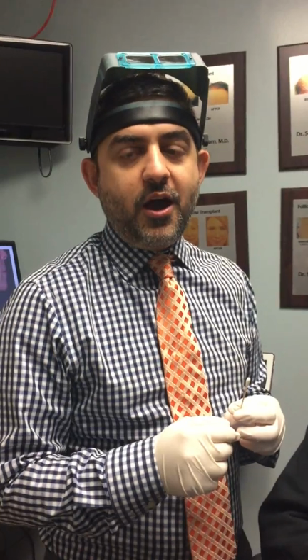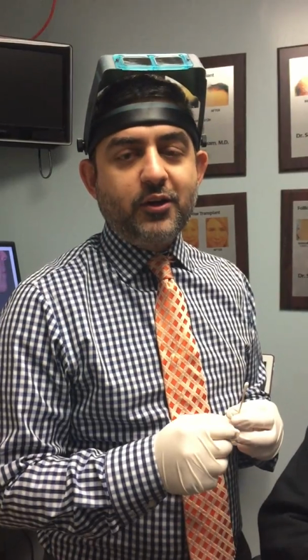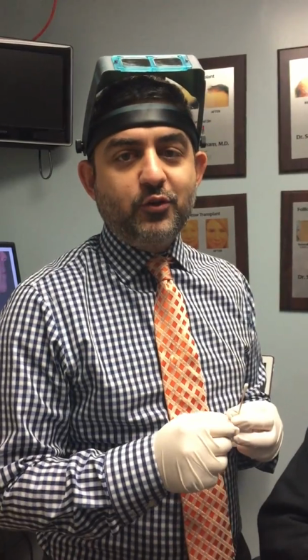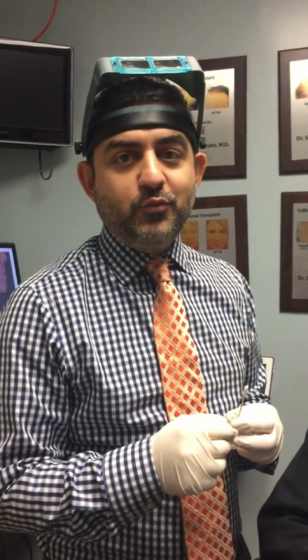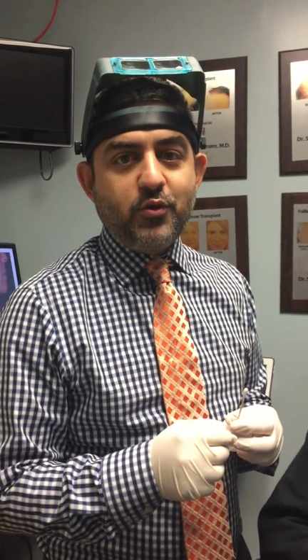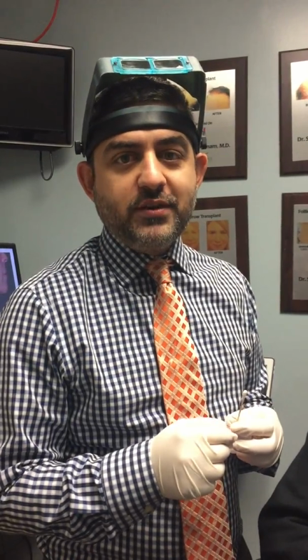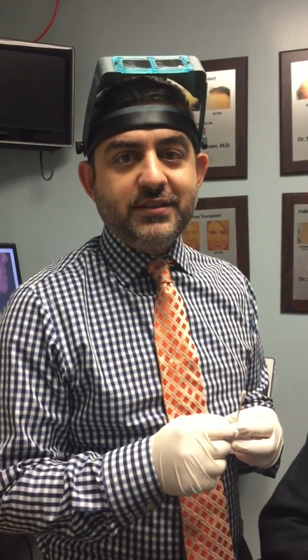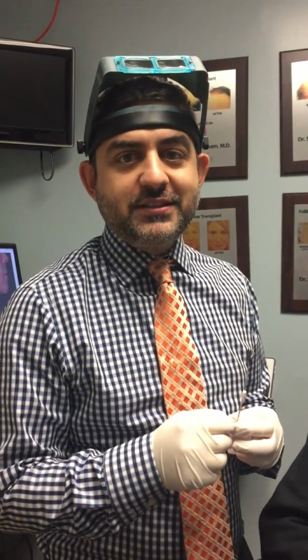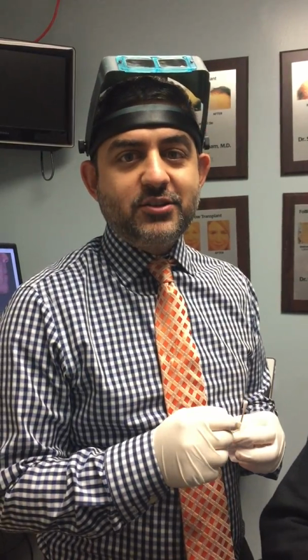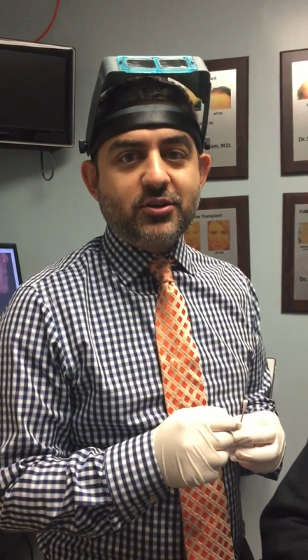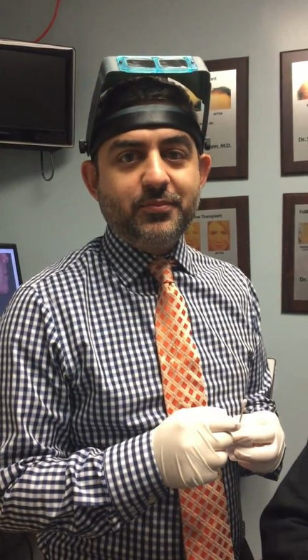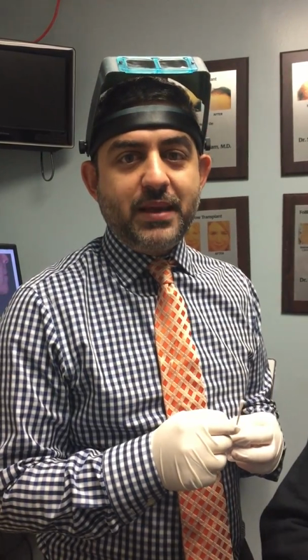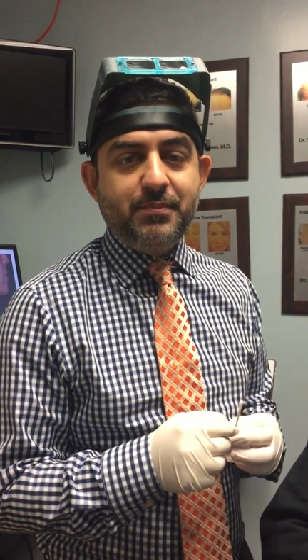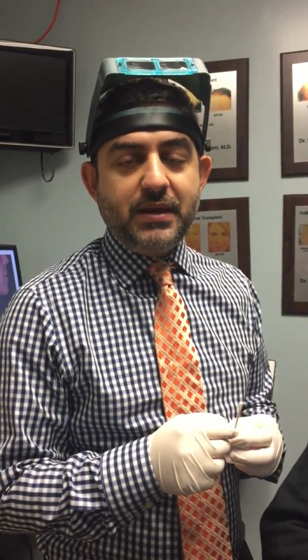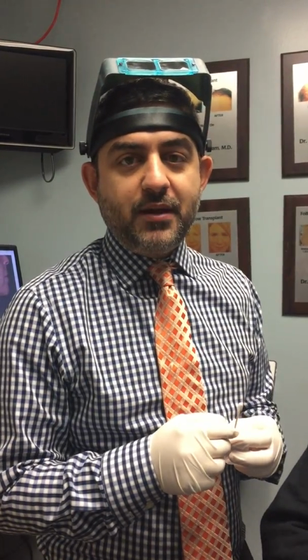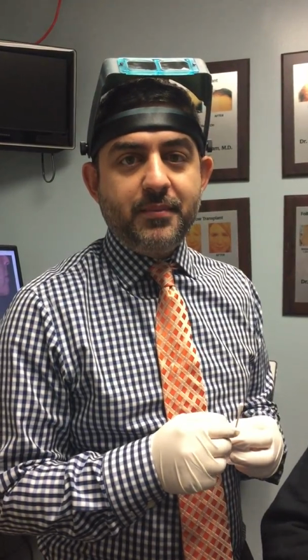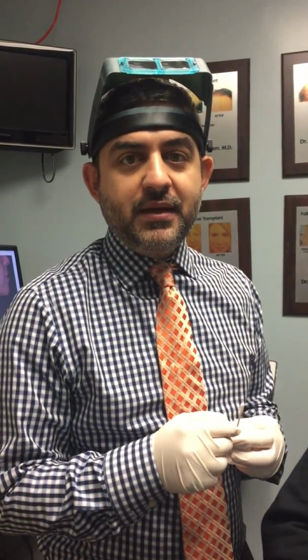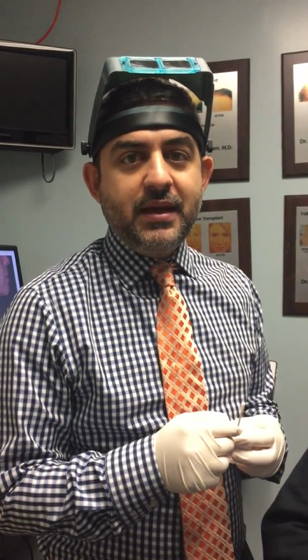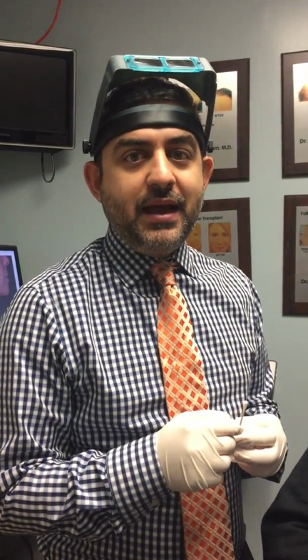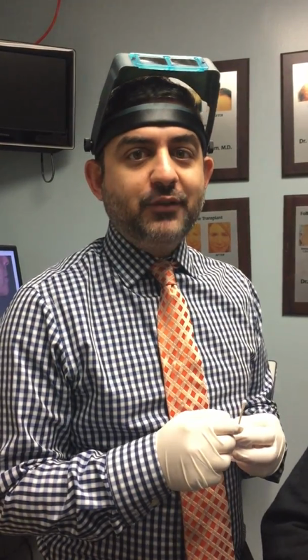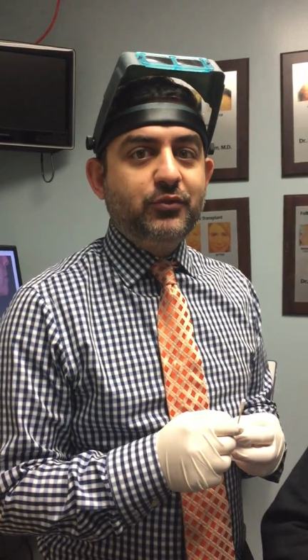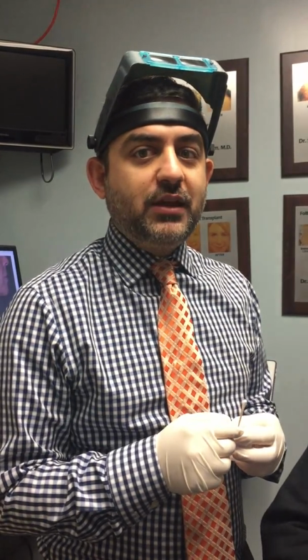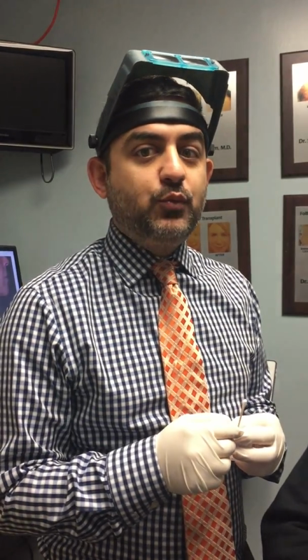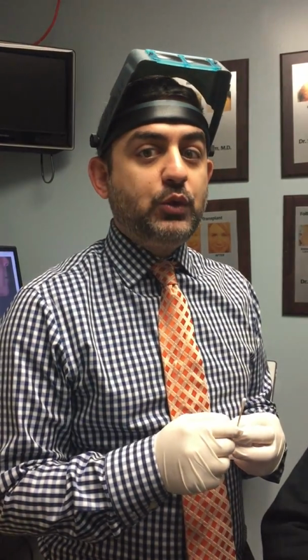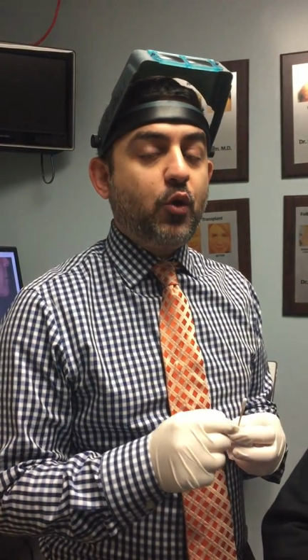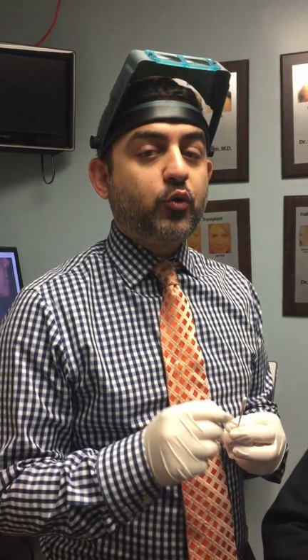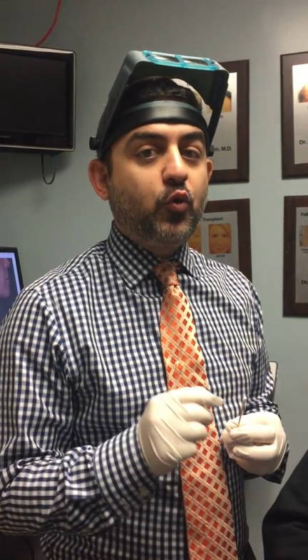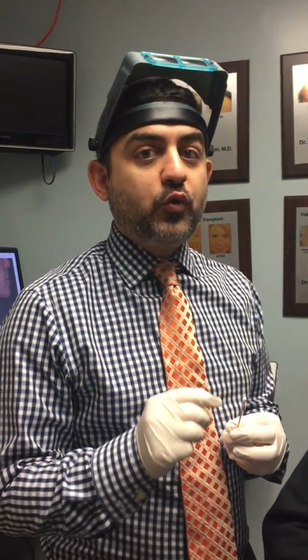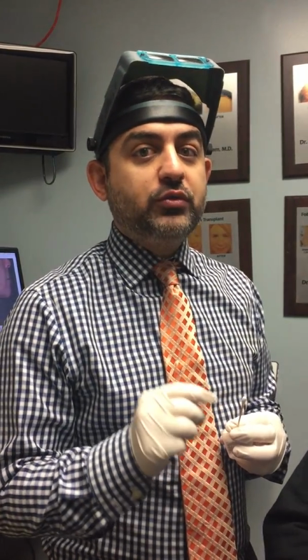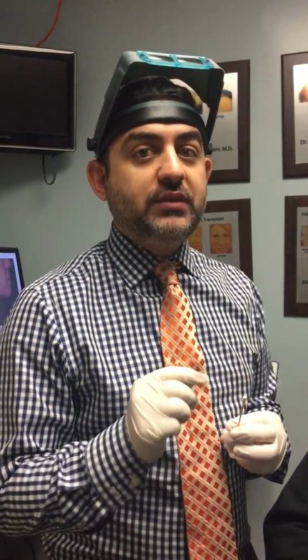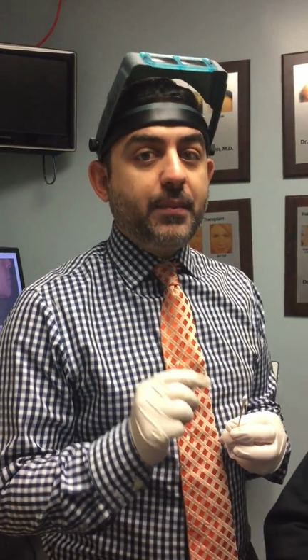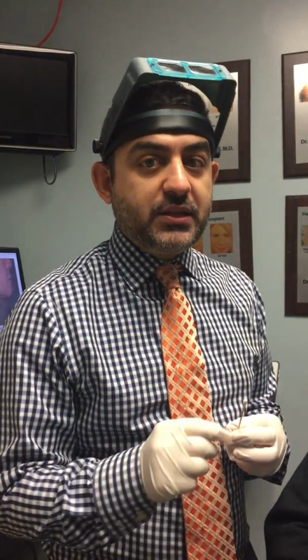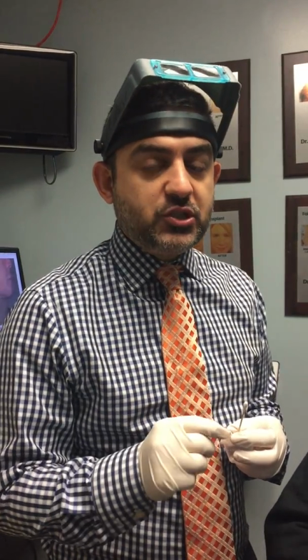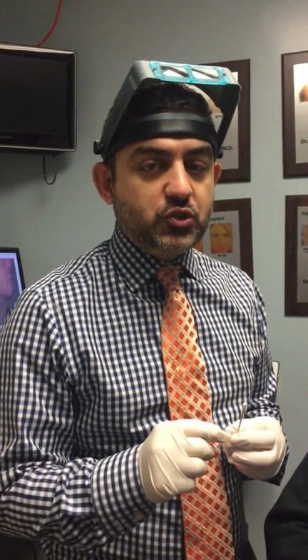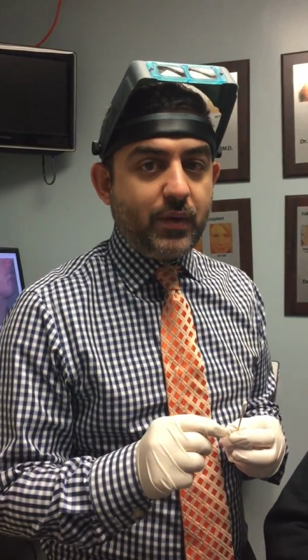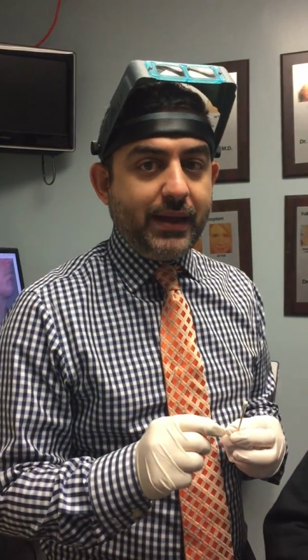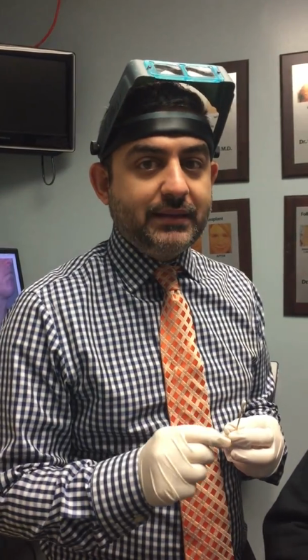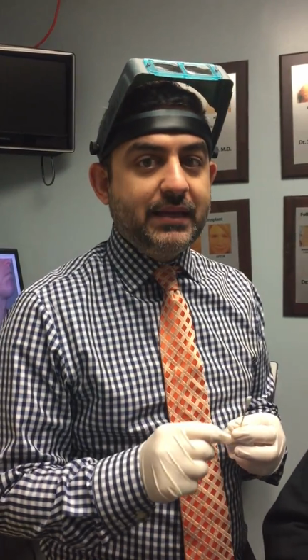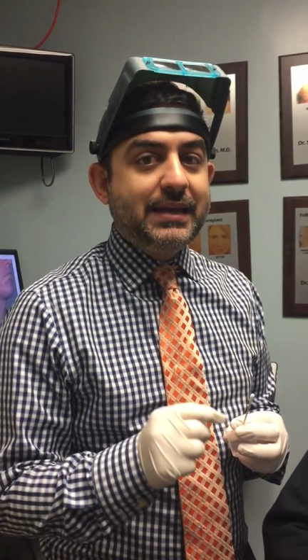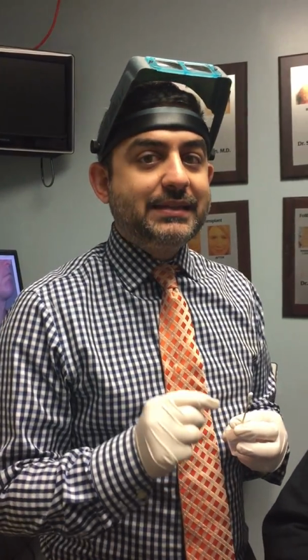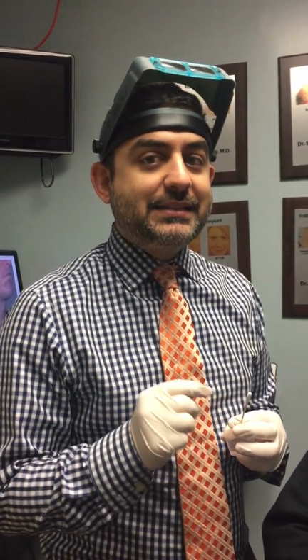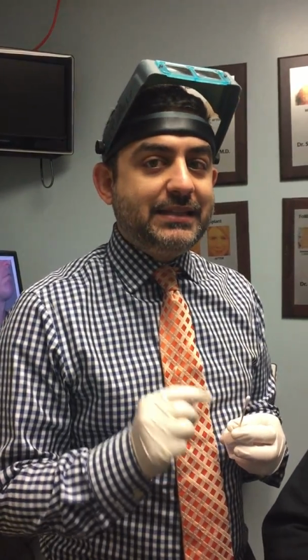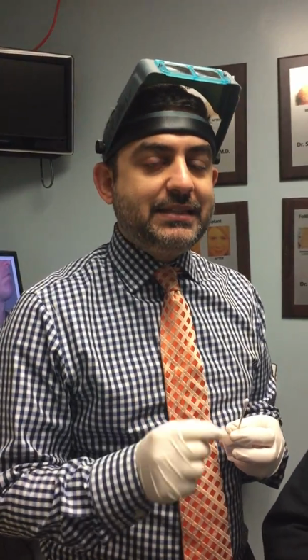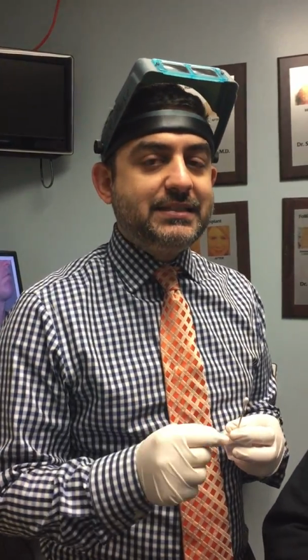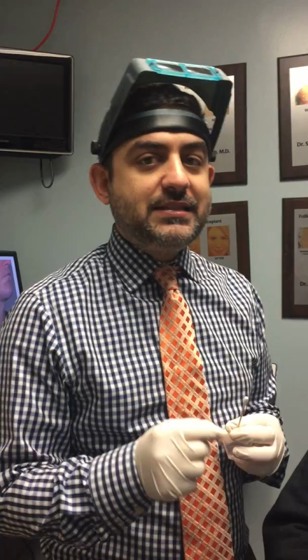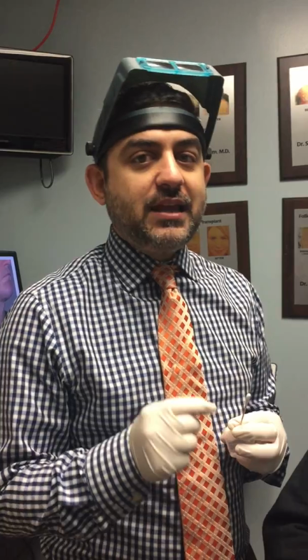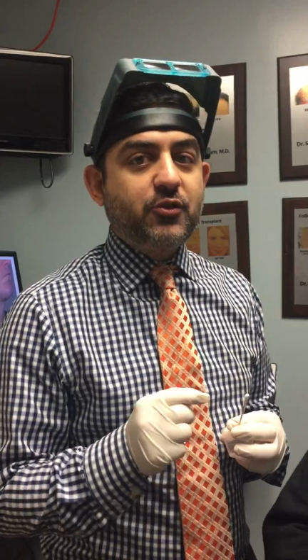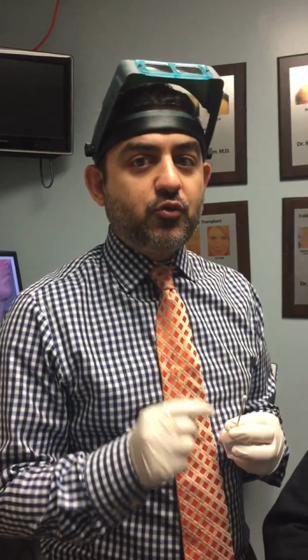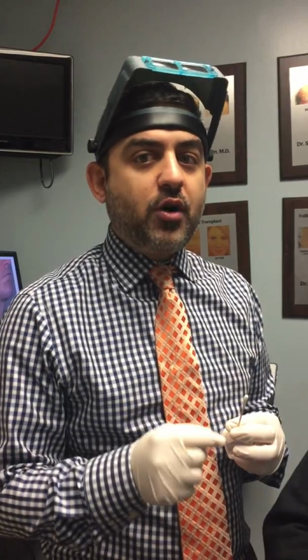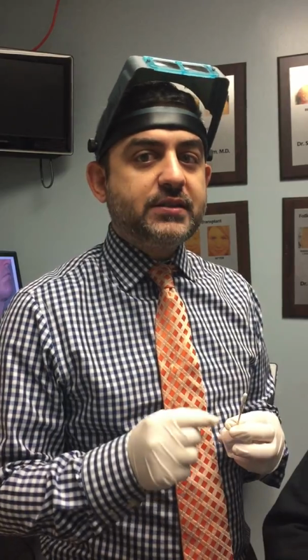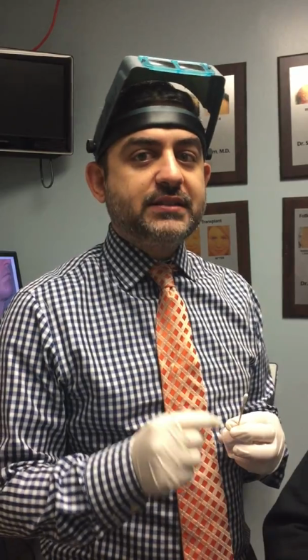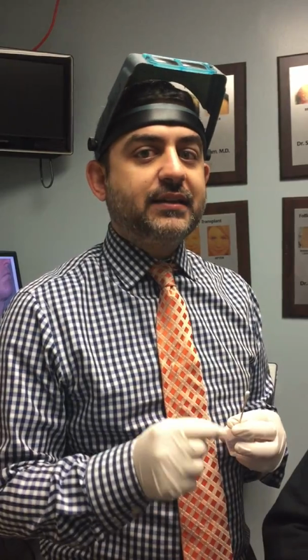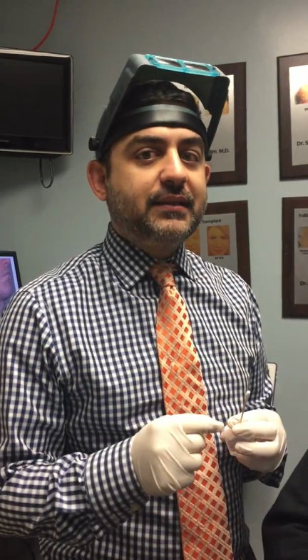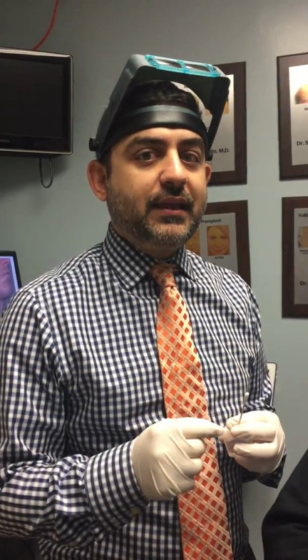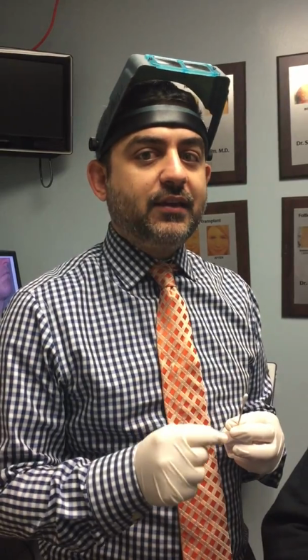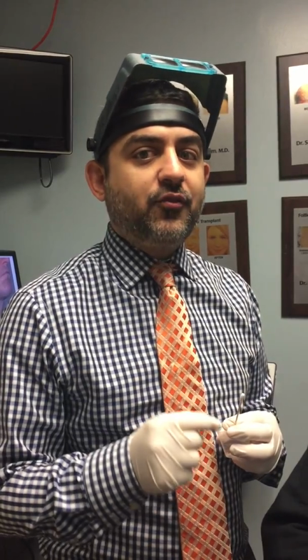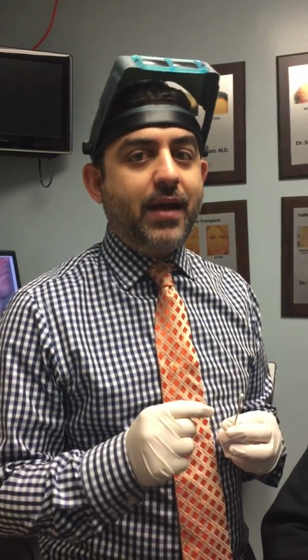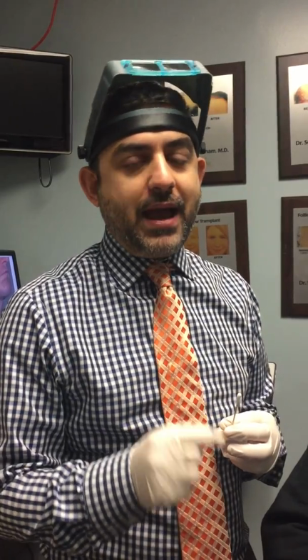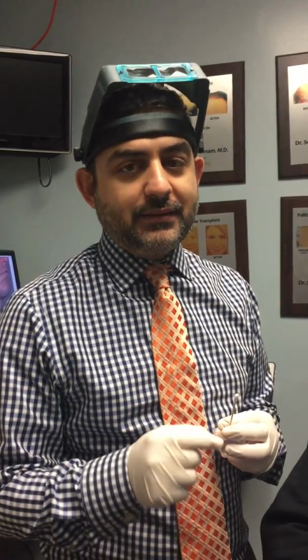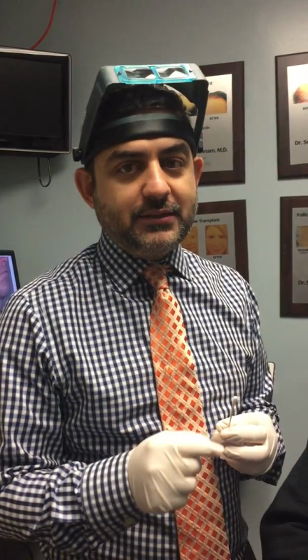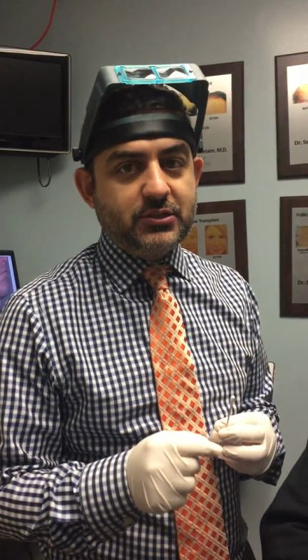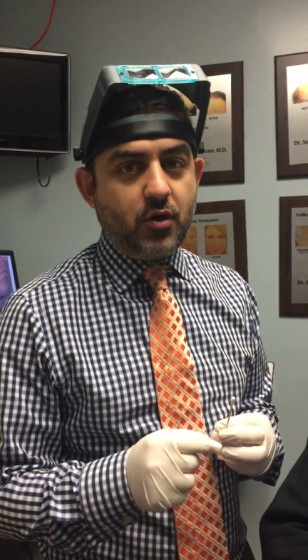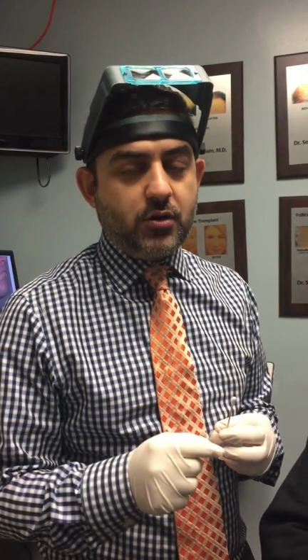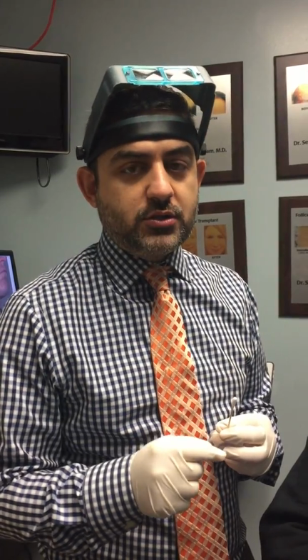Hi, good morning. This is Dr. Ben Benham, and today we are going to demonstrate the TCA cross technique for acne scars.